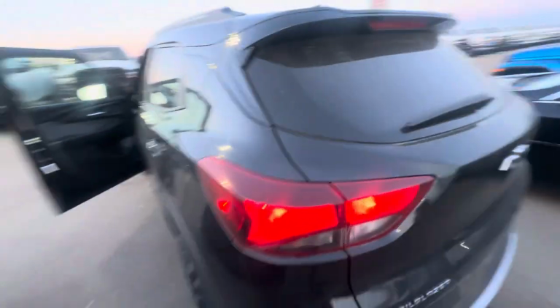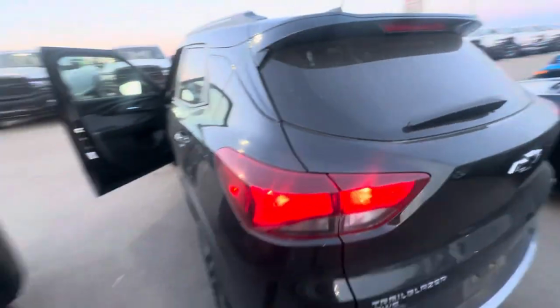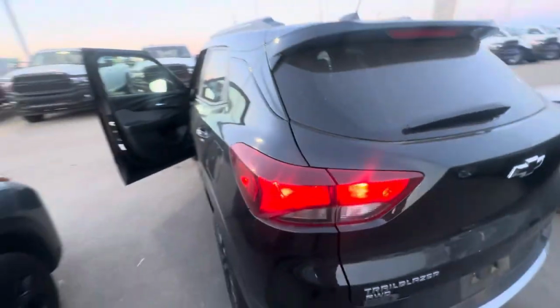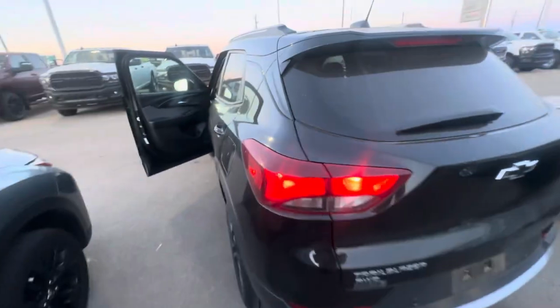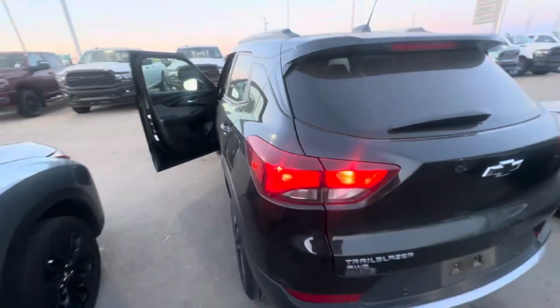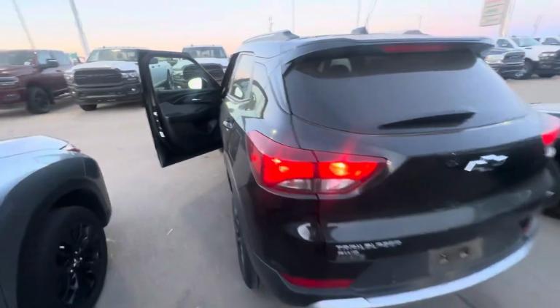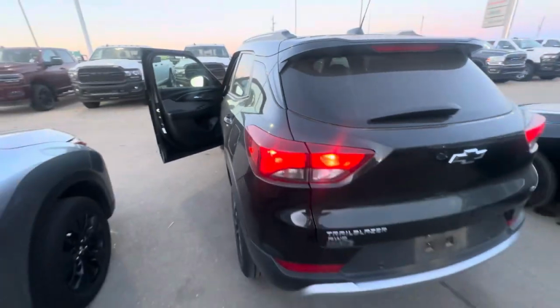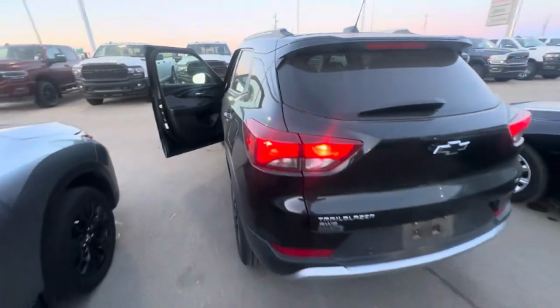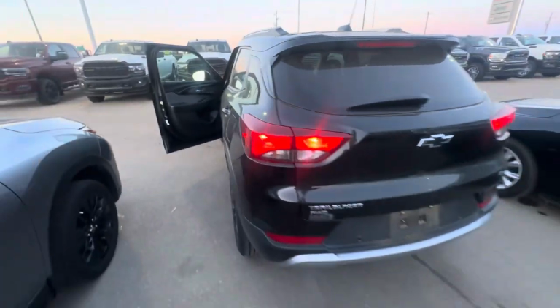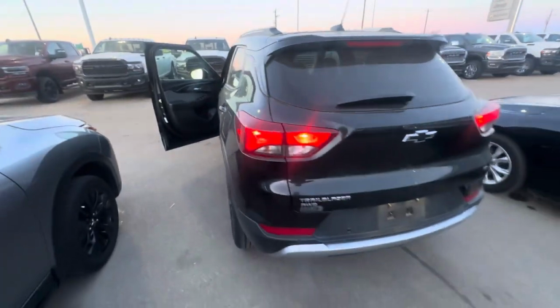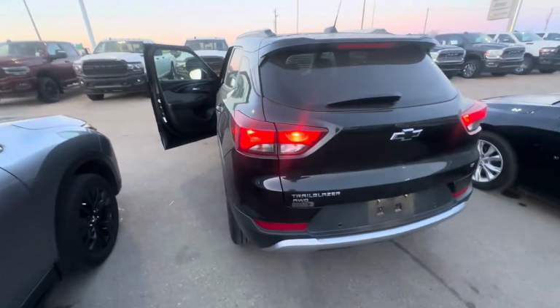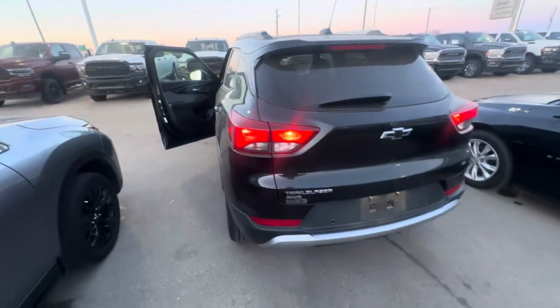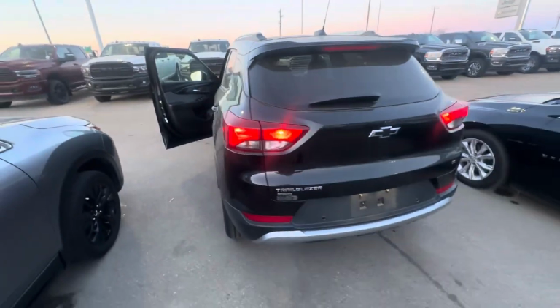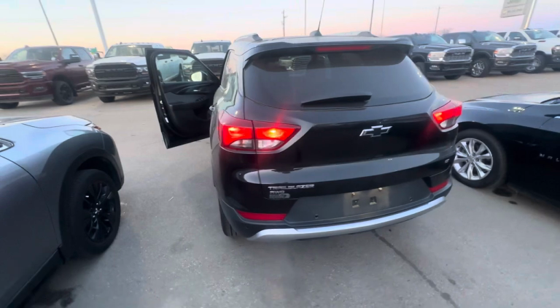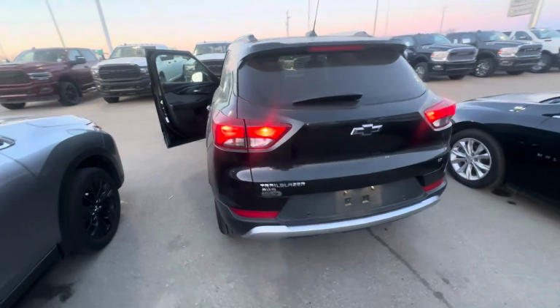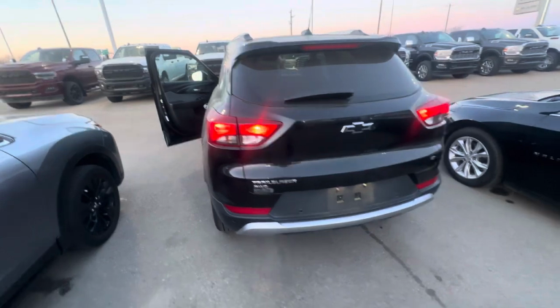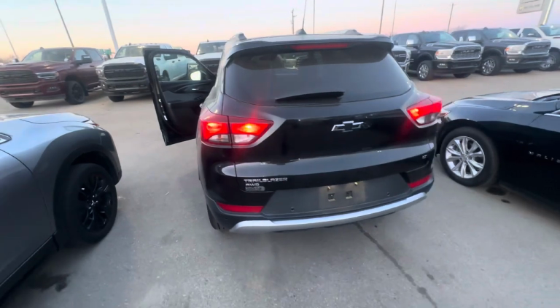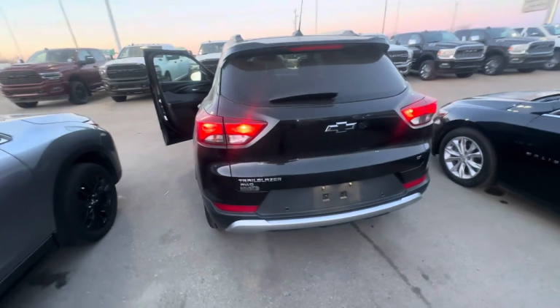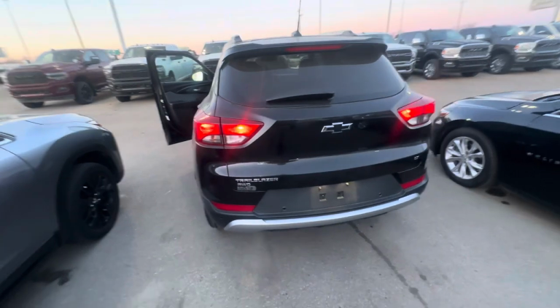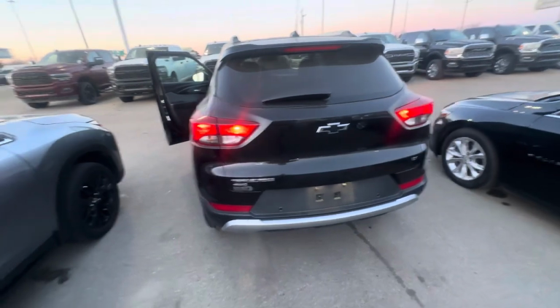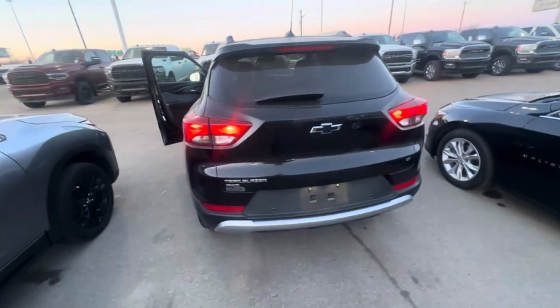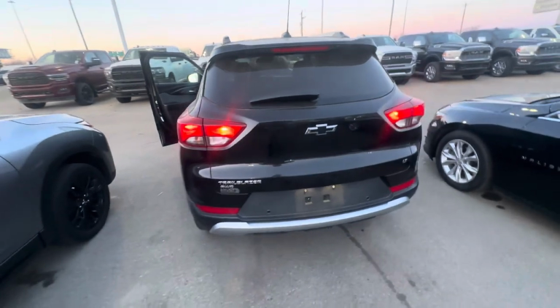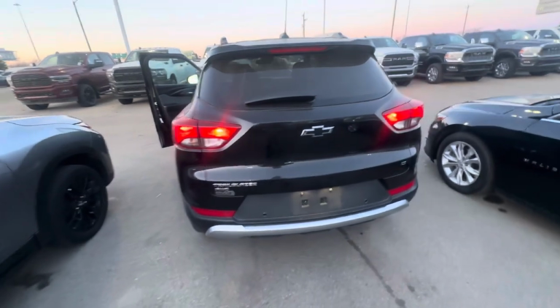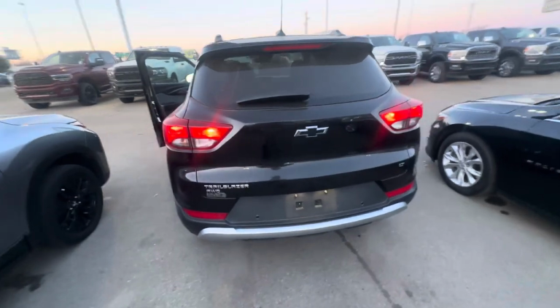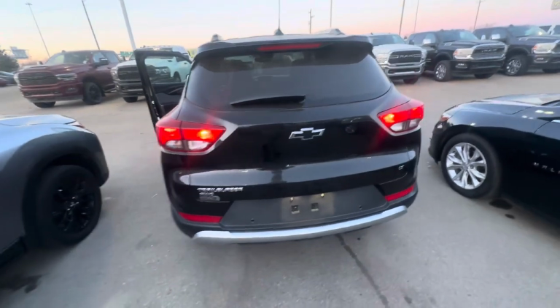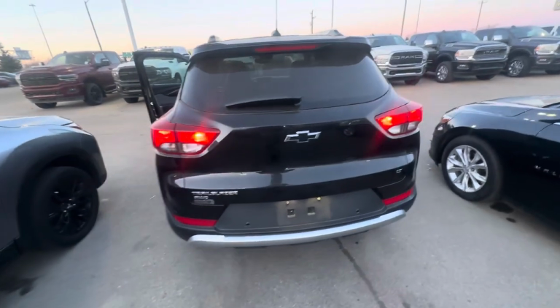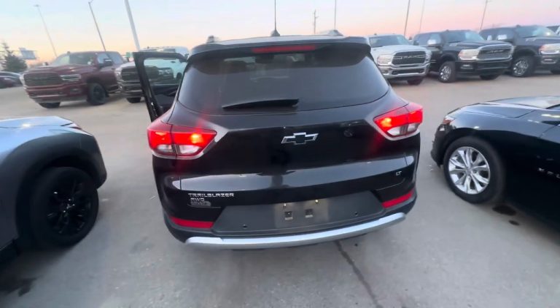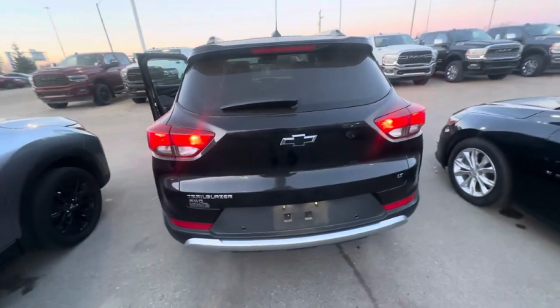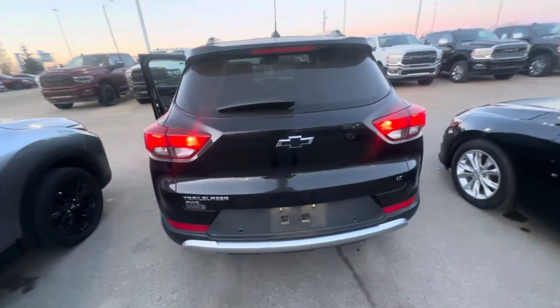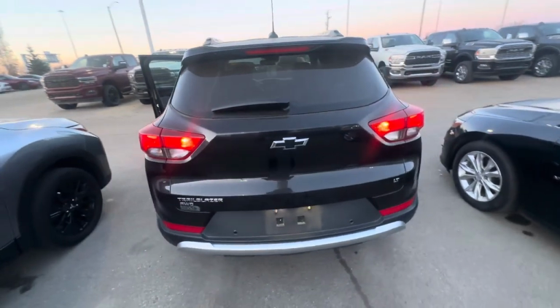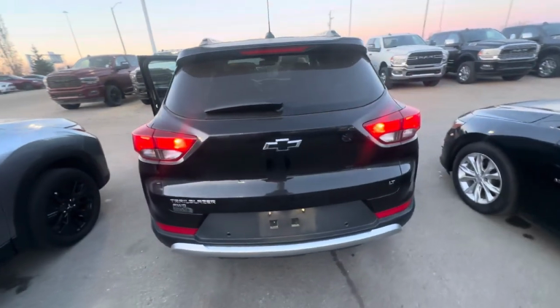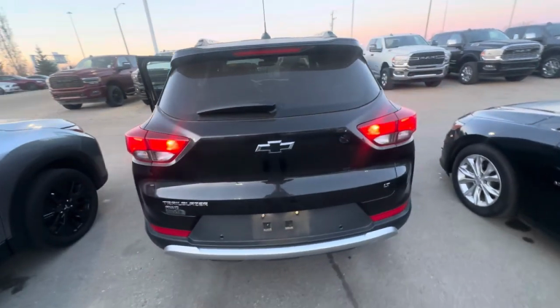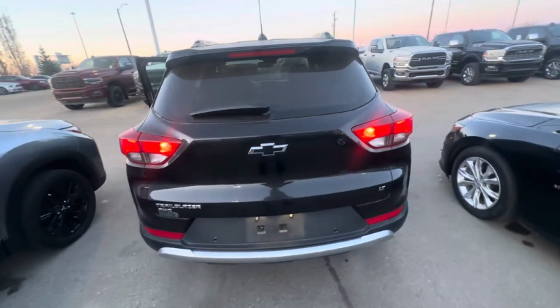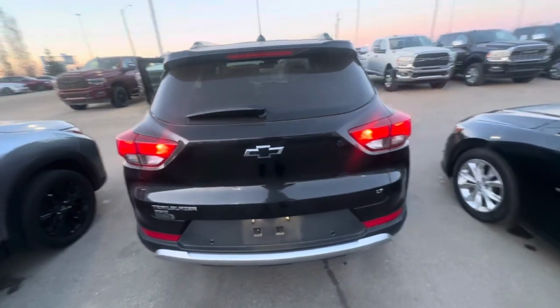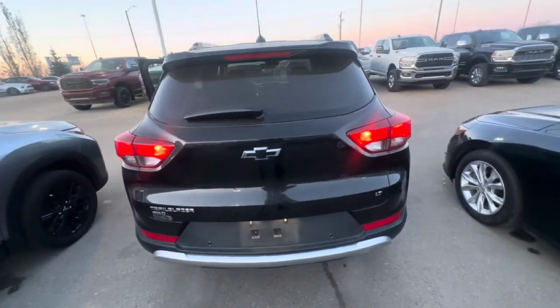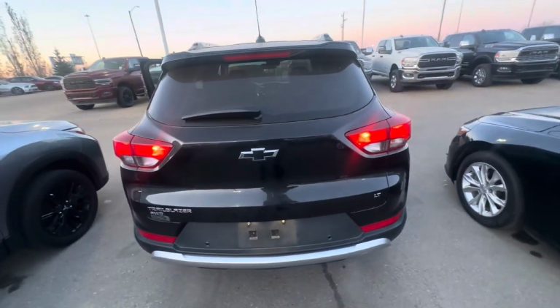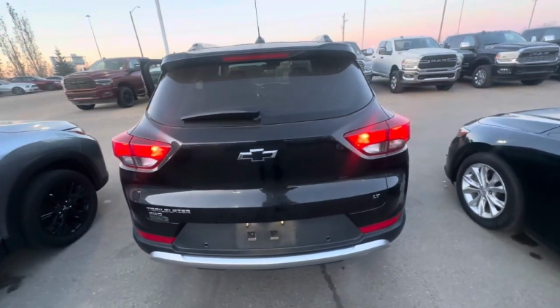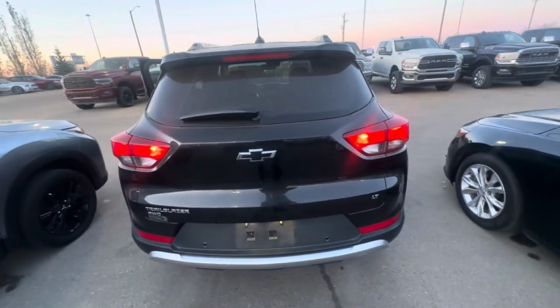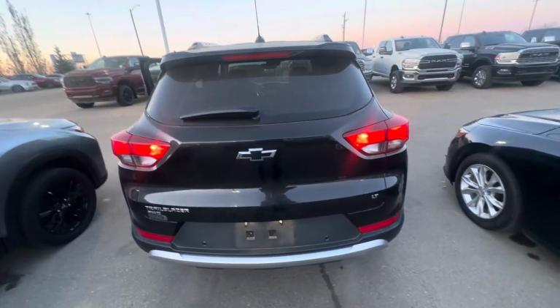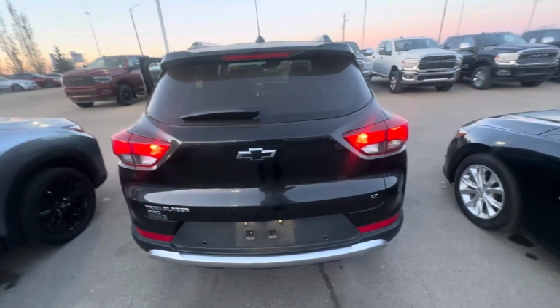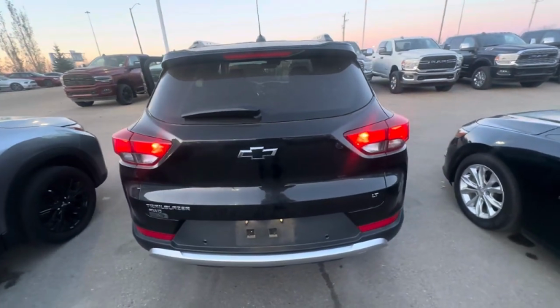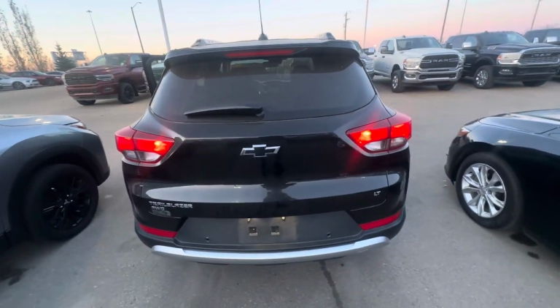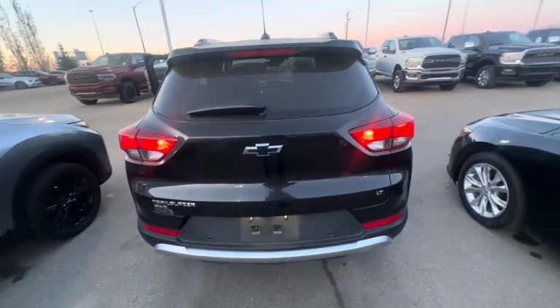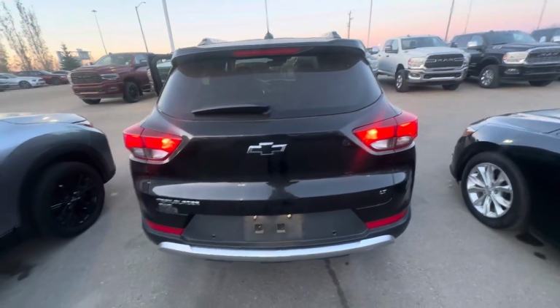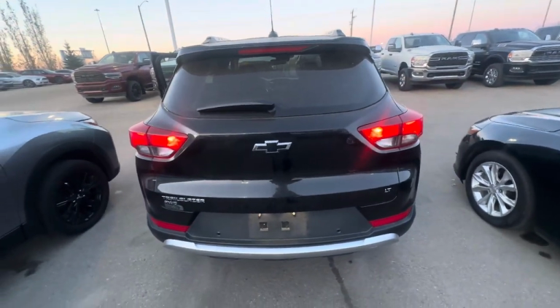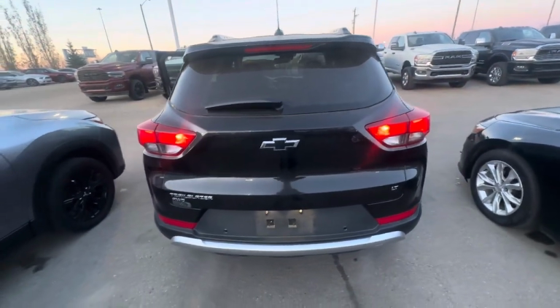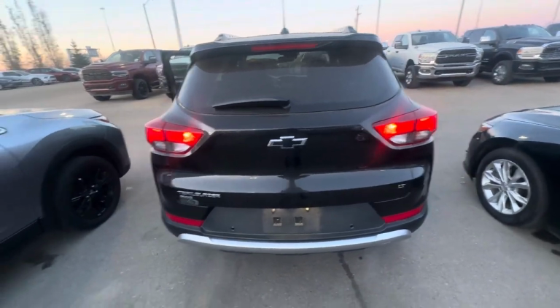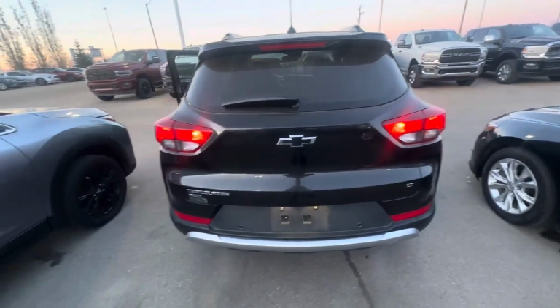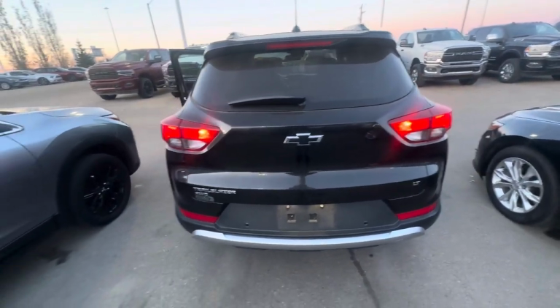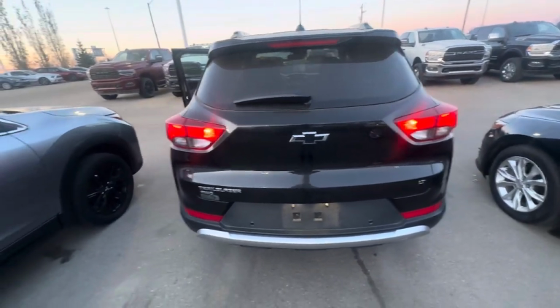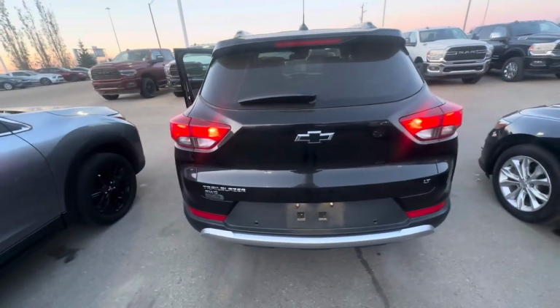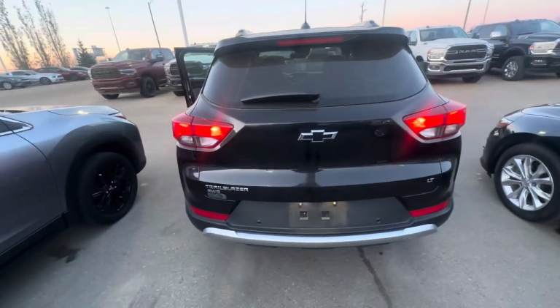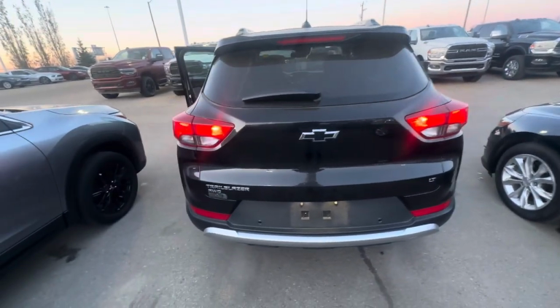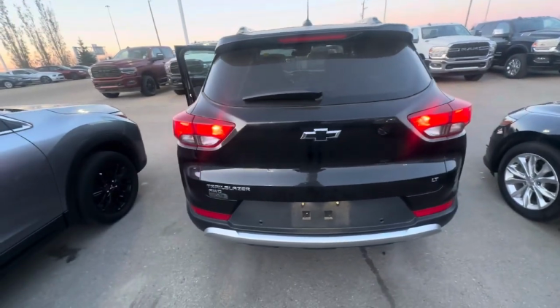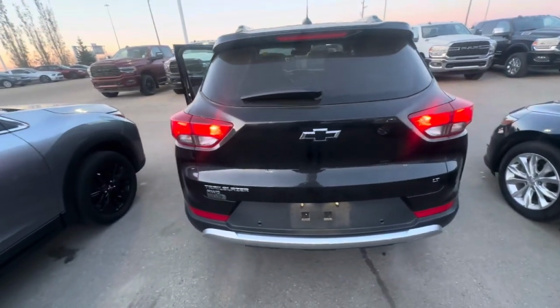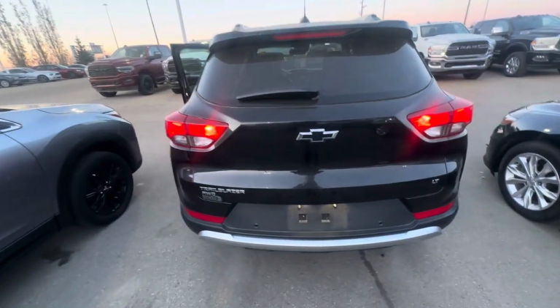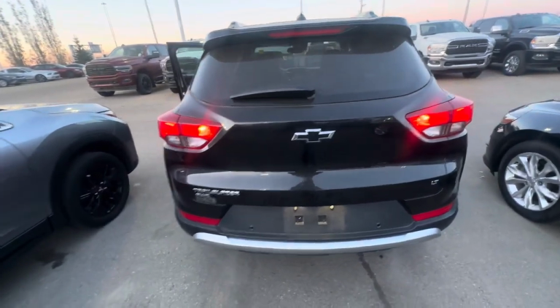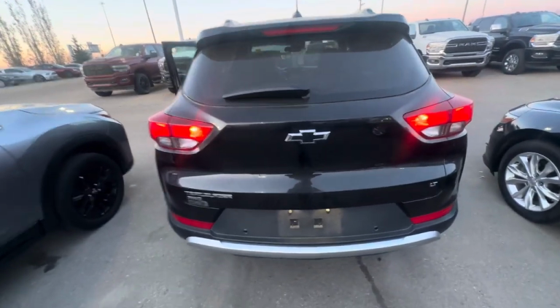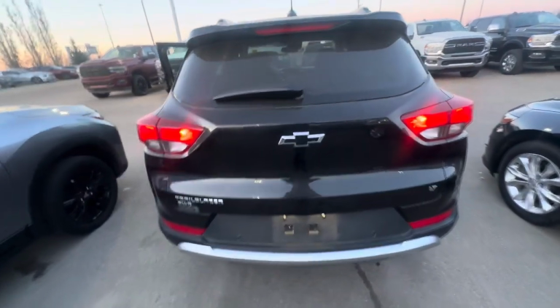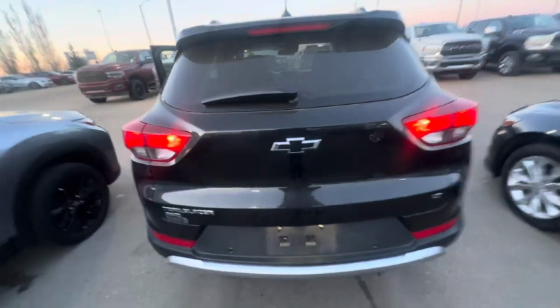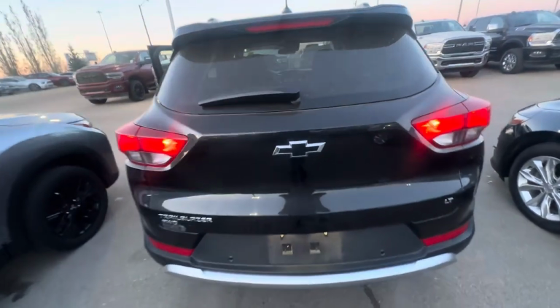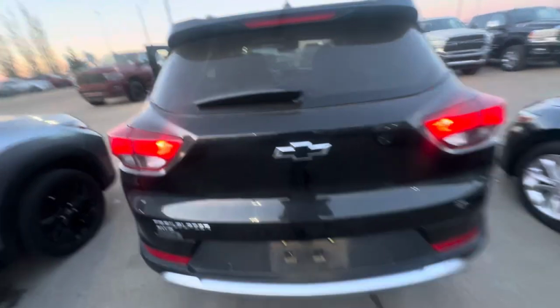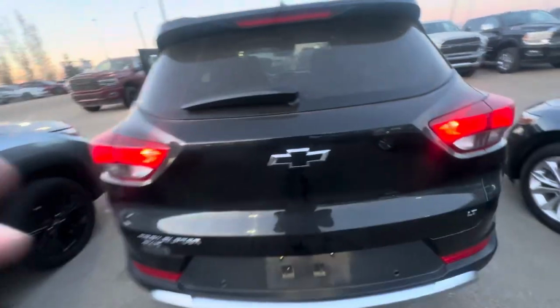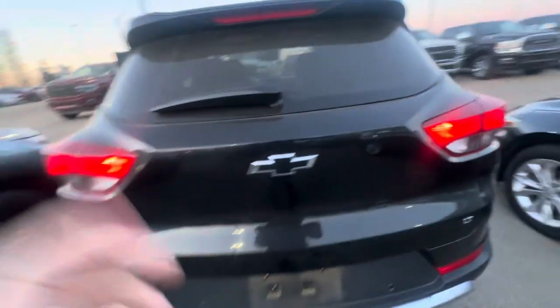Let me show you the back of it — it has a nice blacked-out look to it.